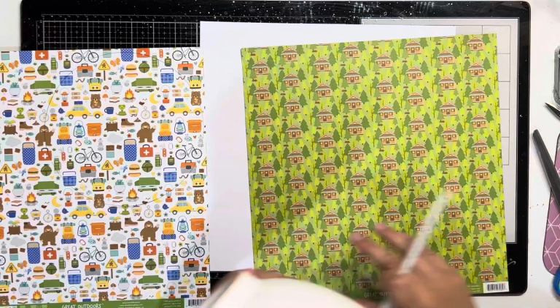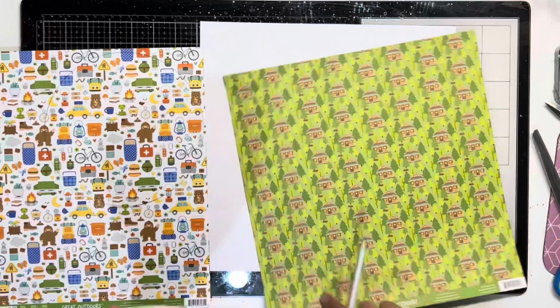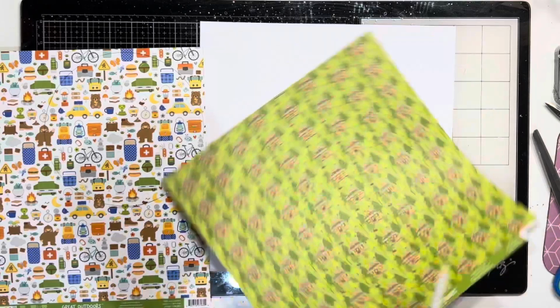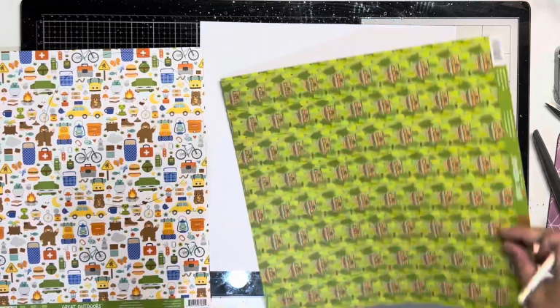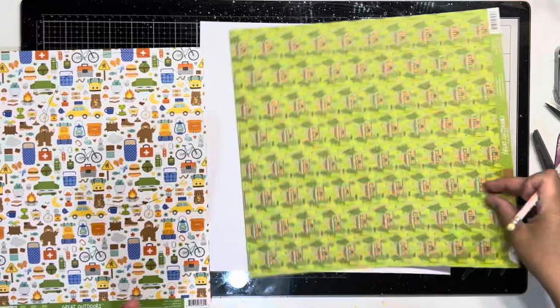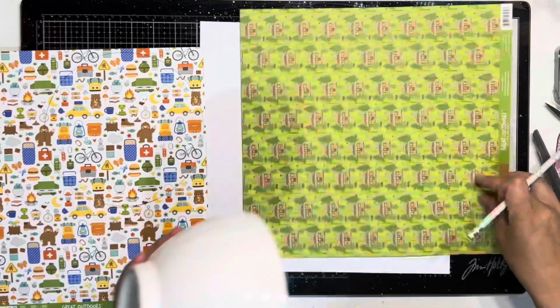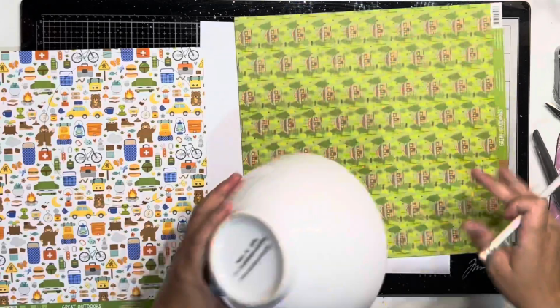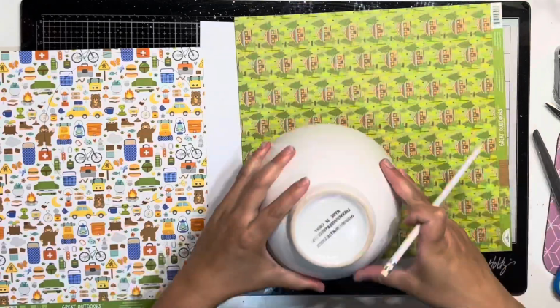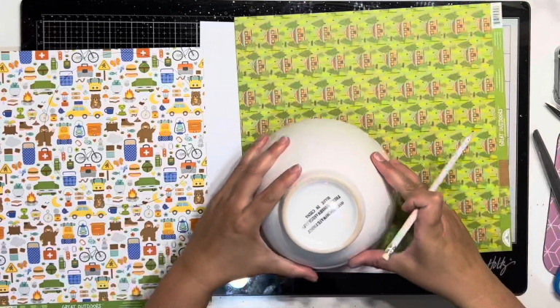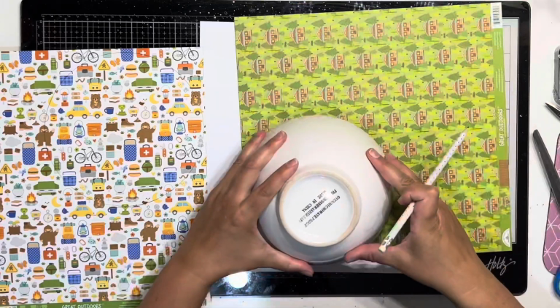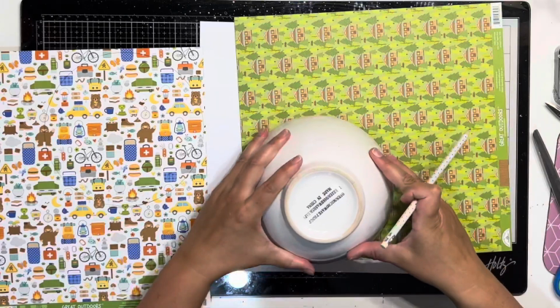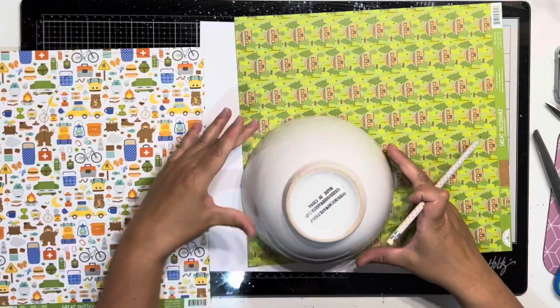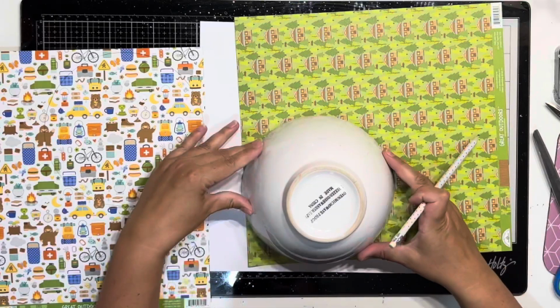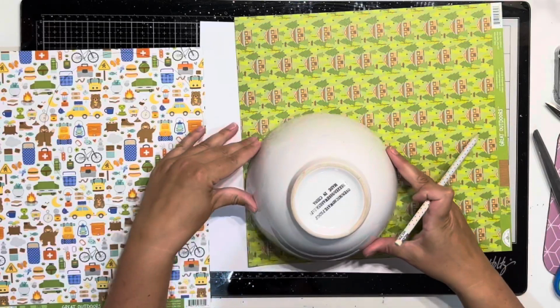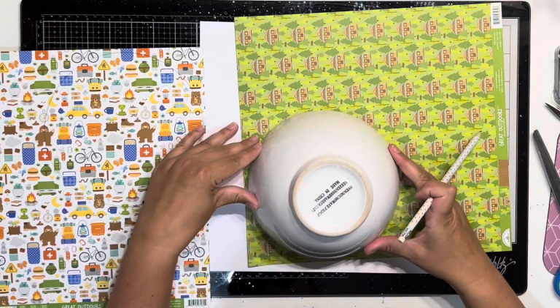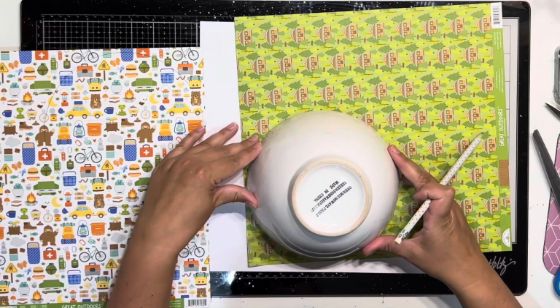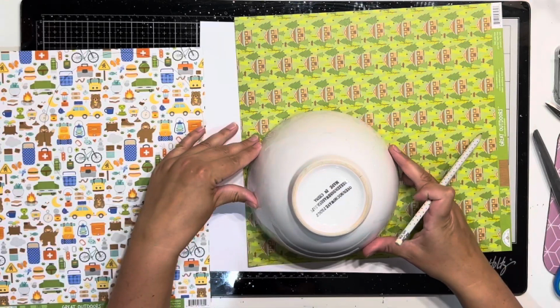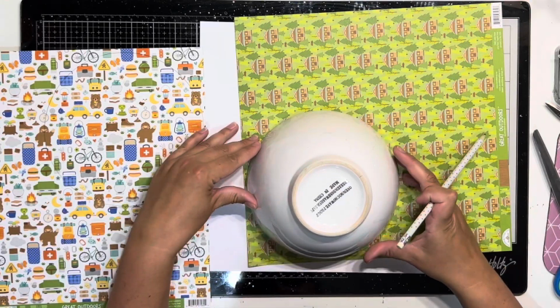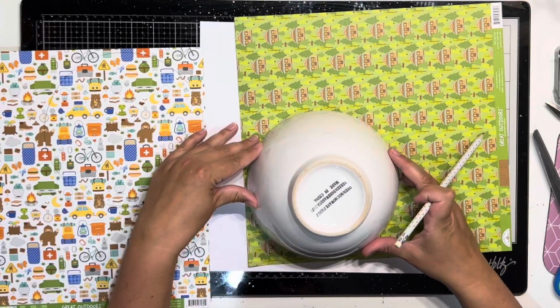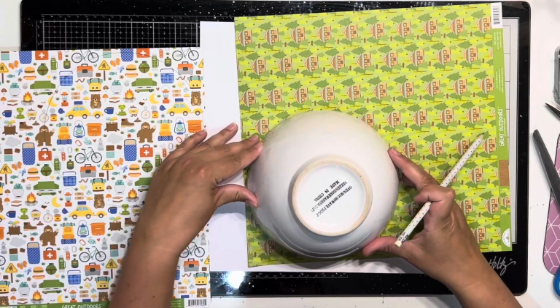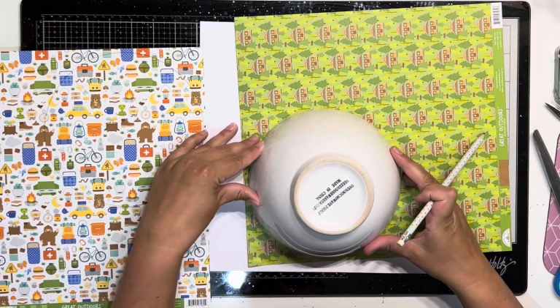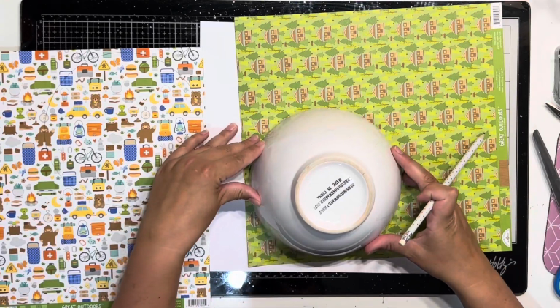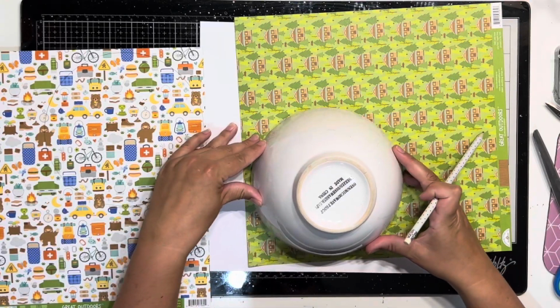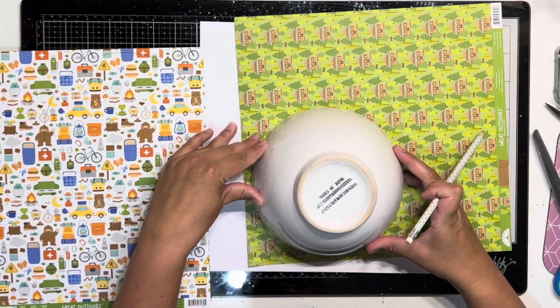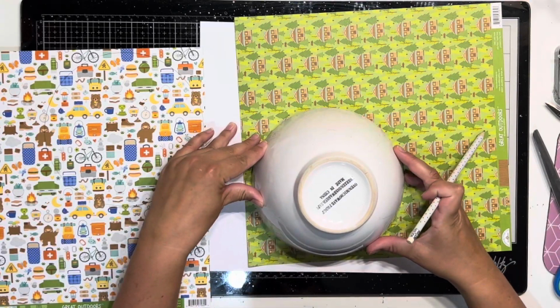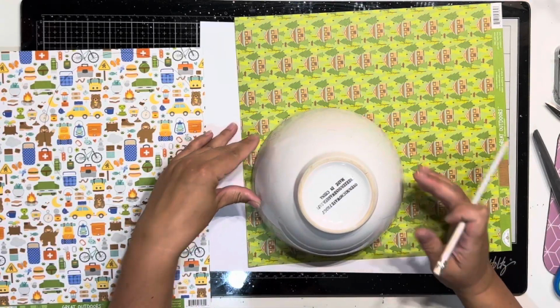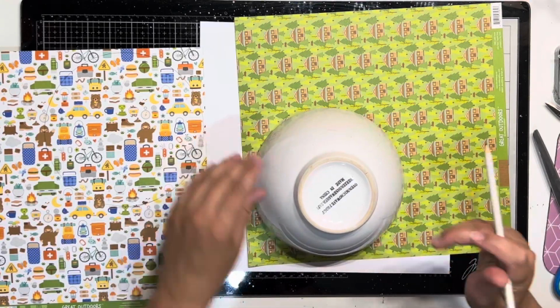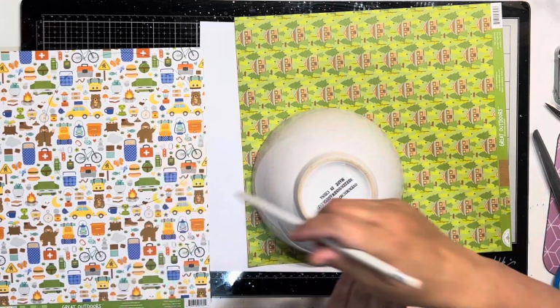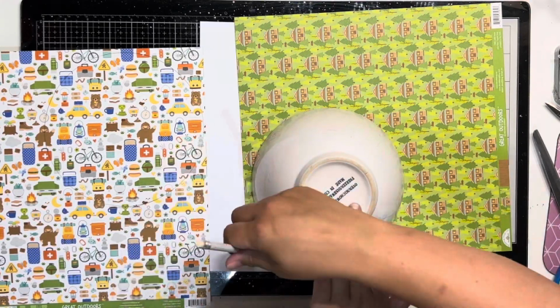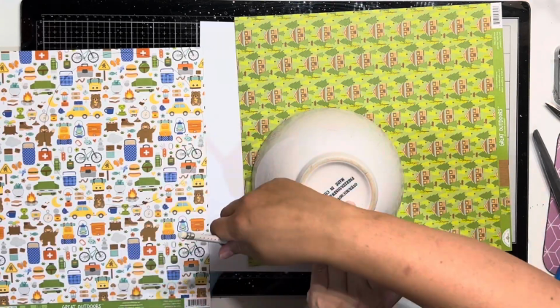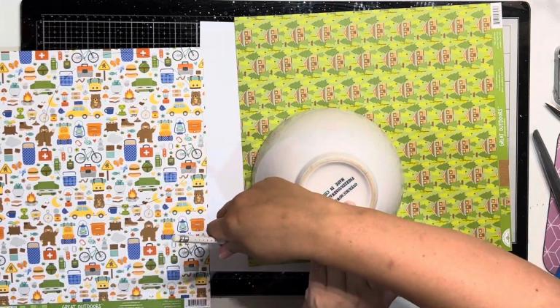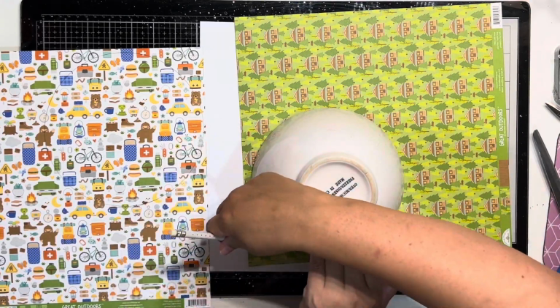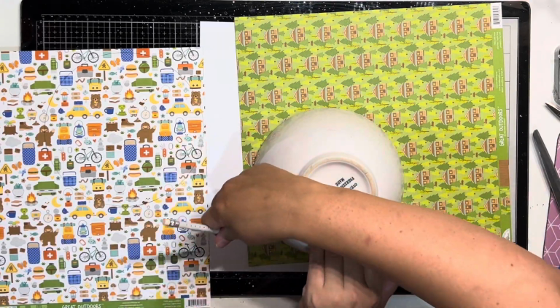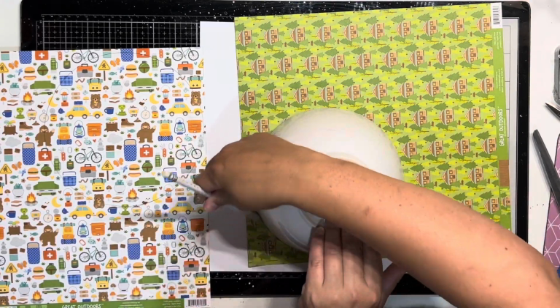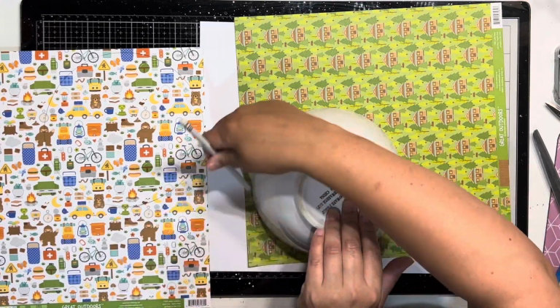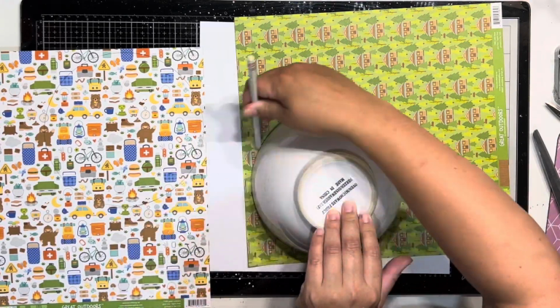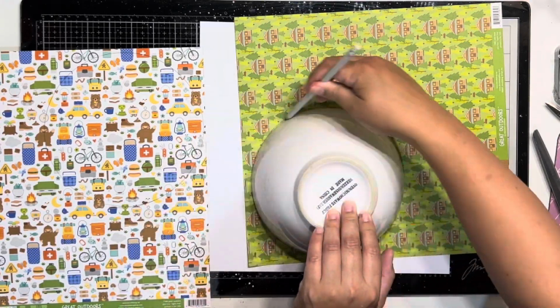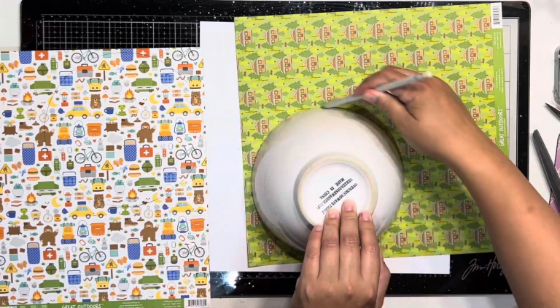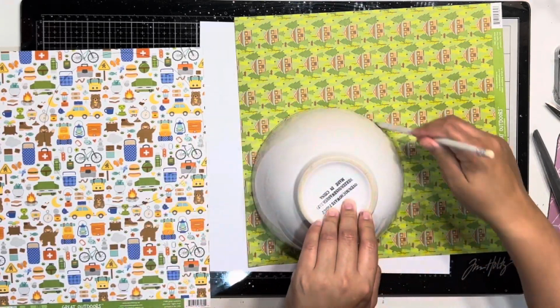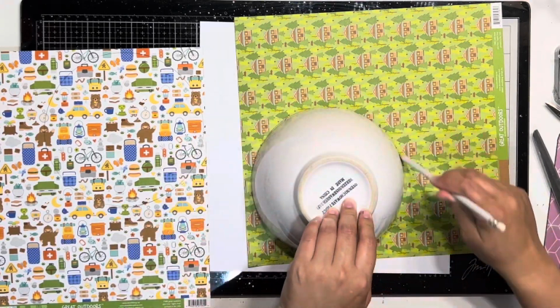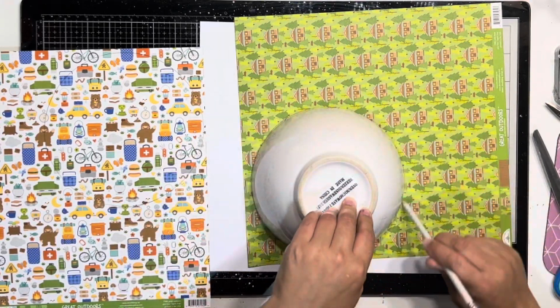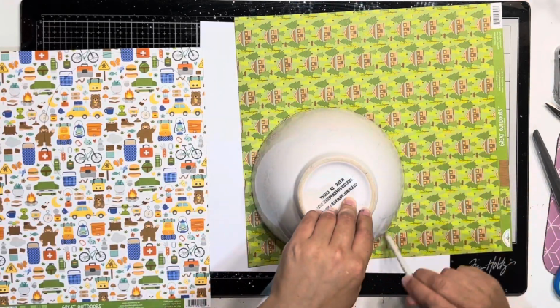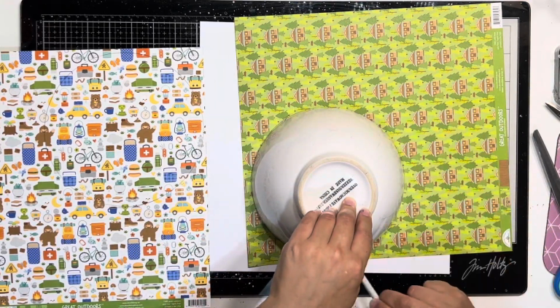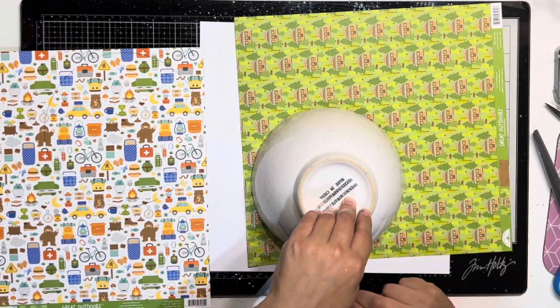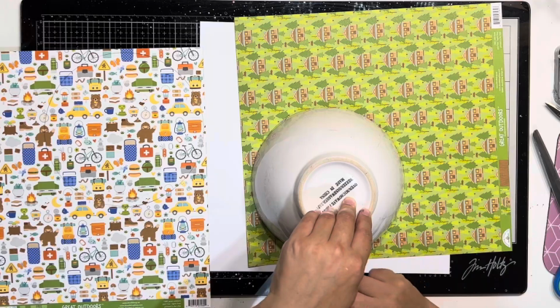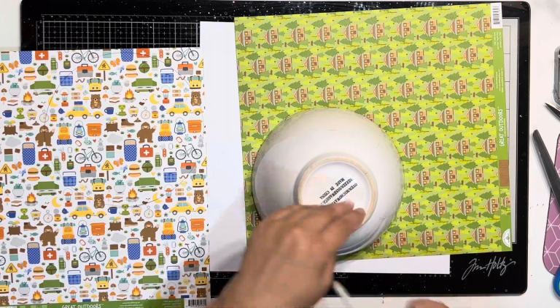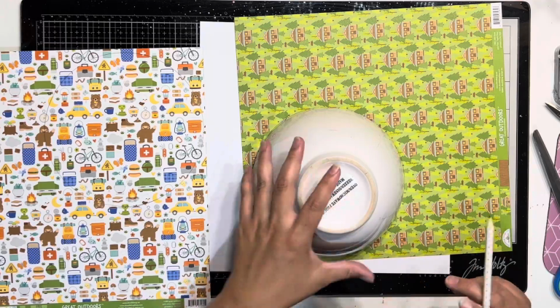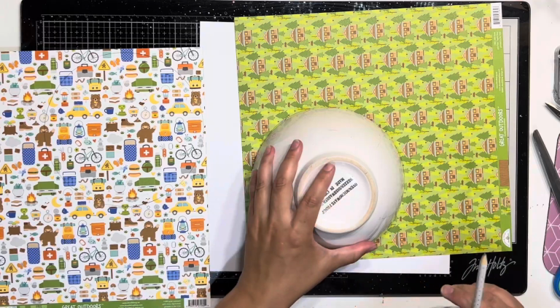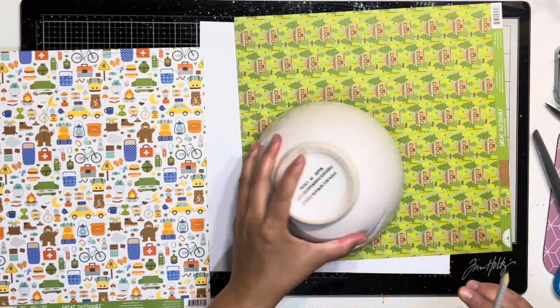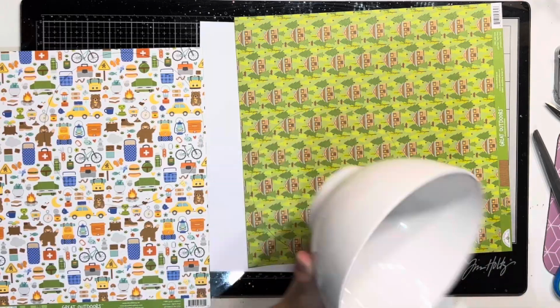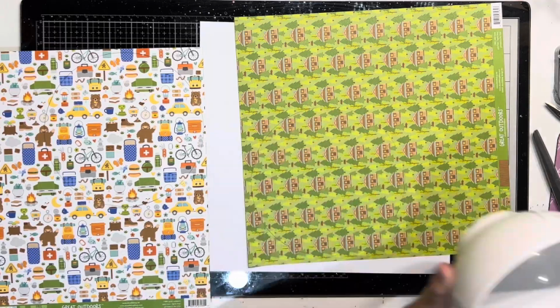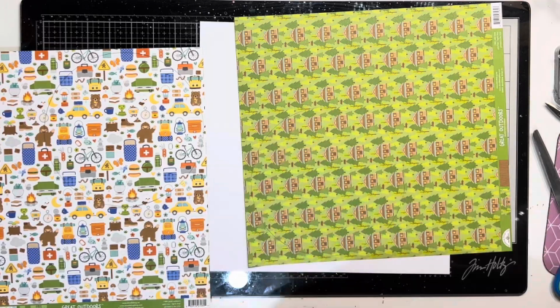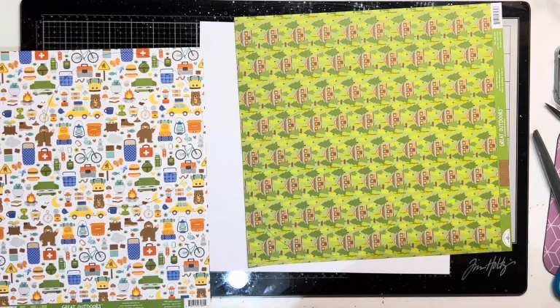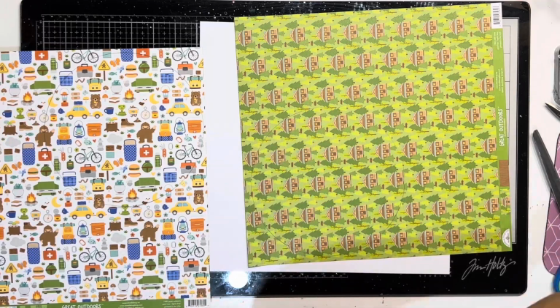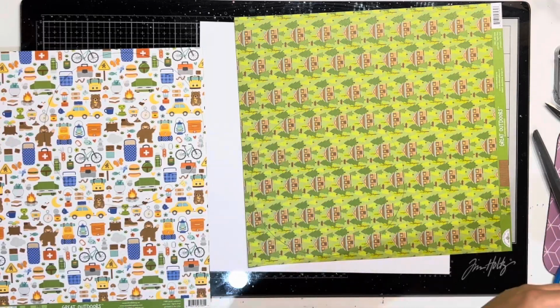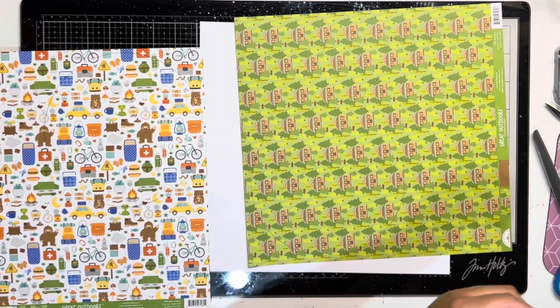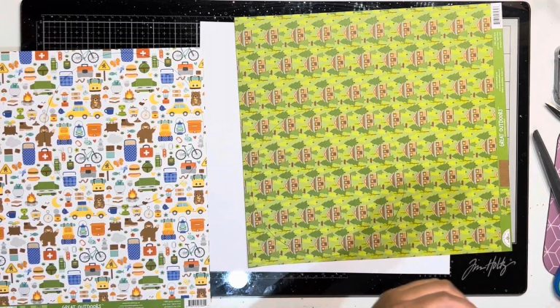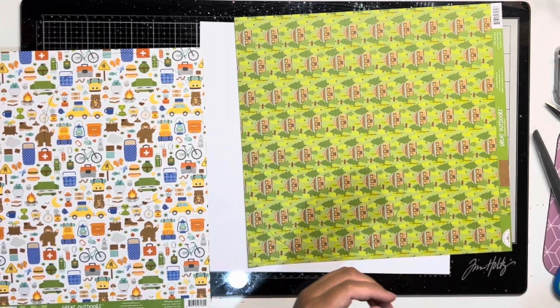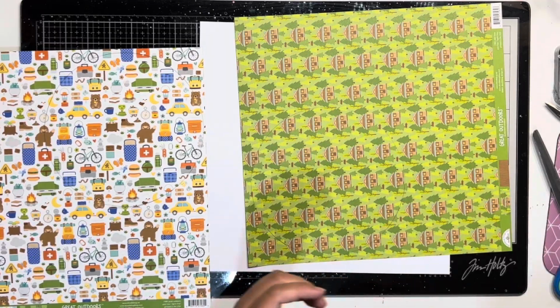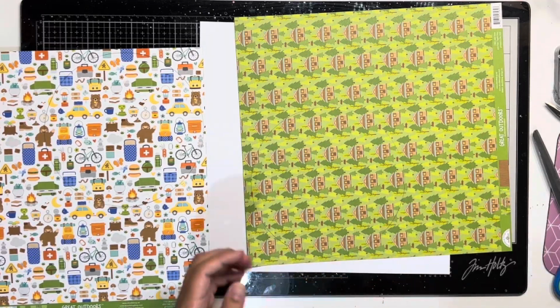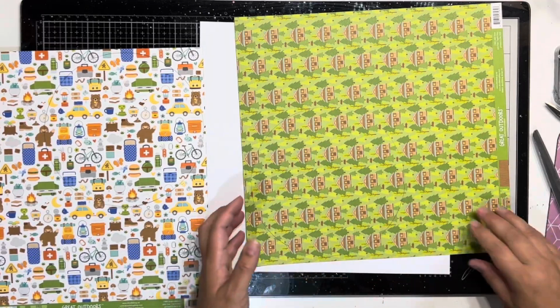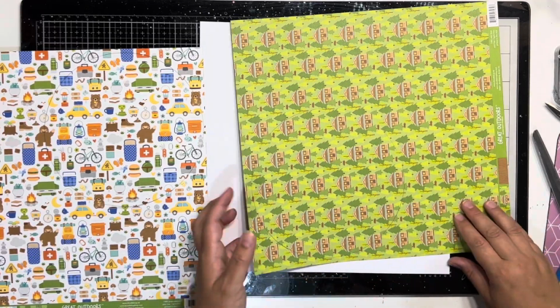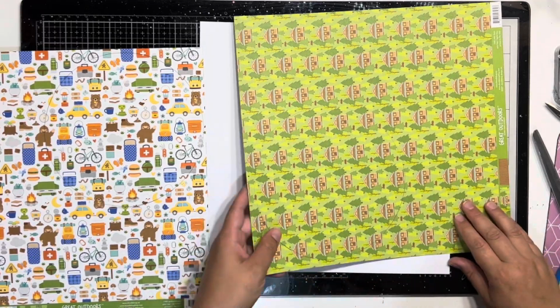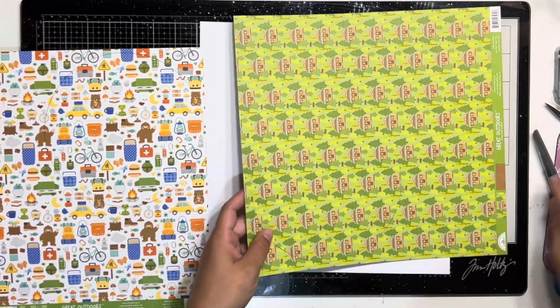I'll leave a link to the 30 Days of Sketches Facebook group down below so you can see all the sketches — heaps of people playing along — everything will be linked in the description box.